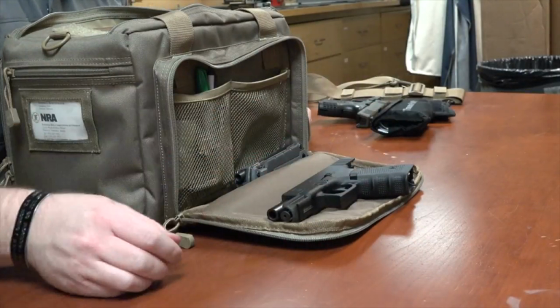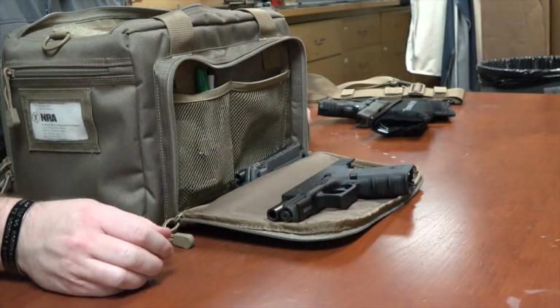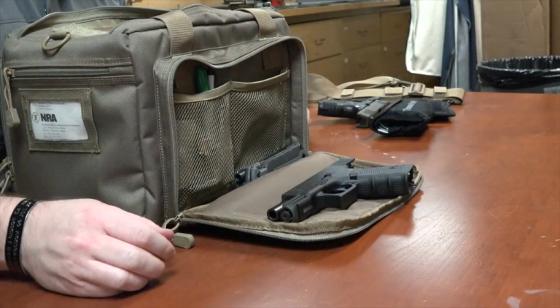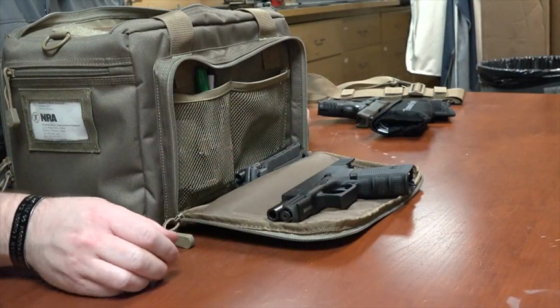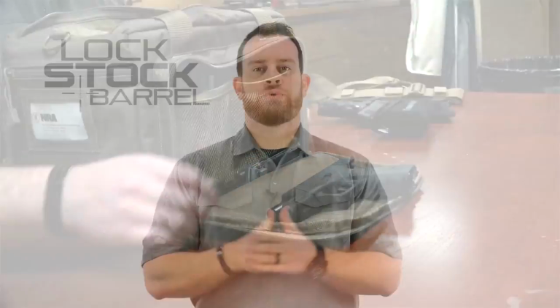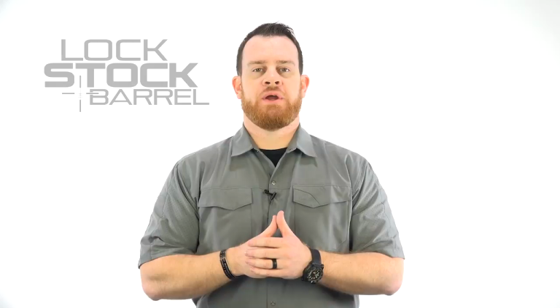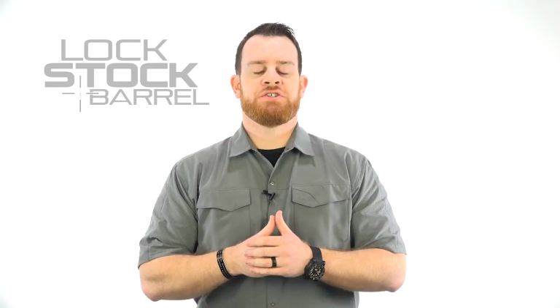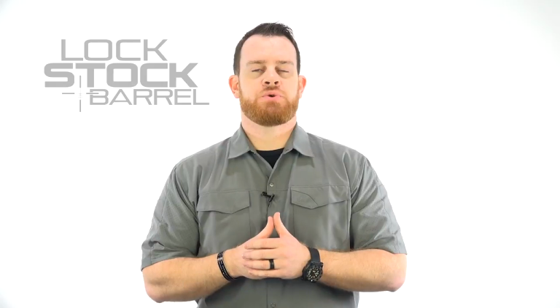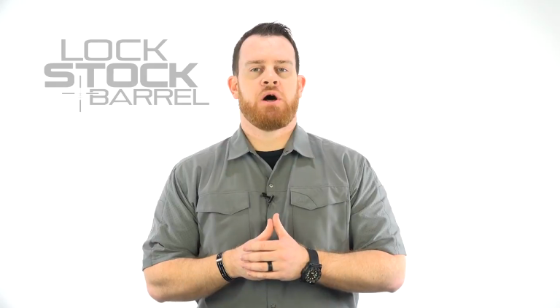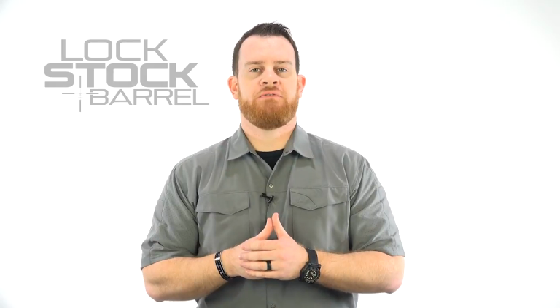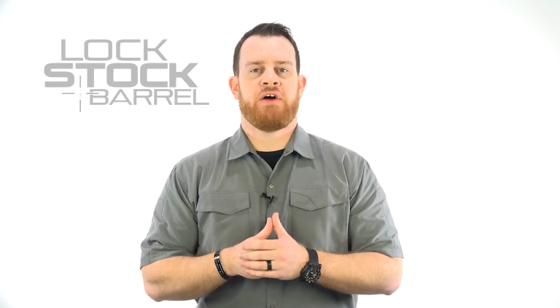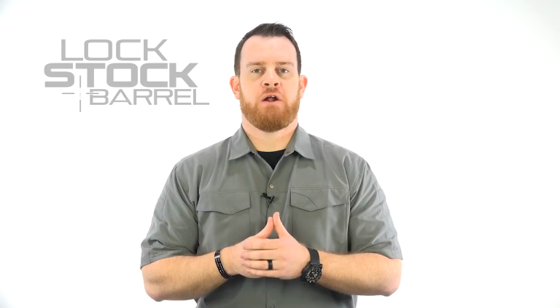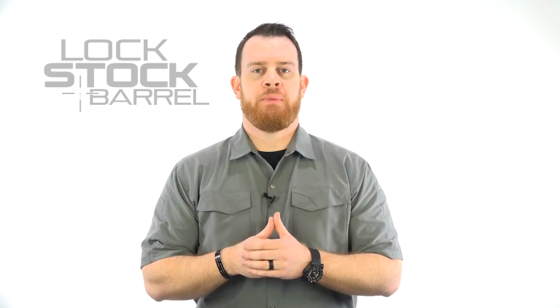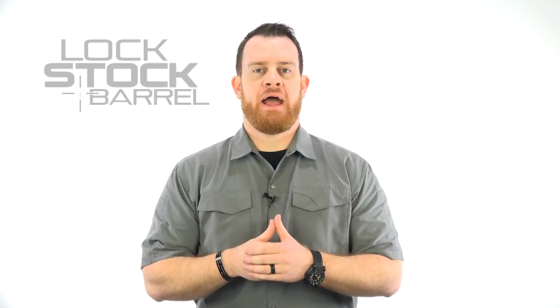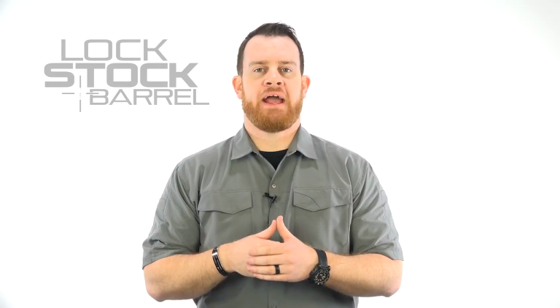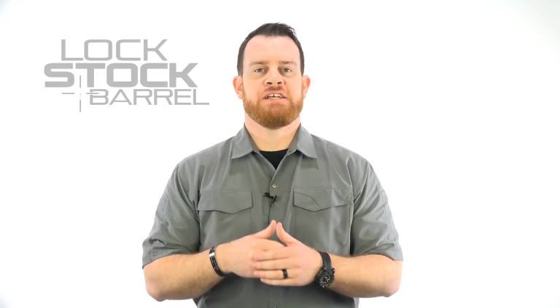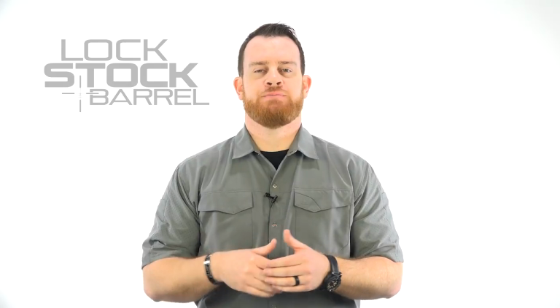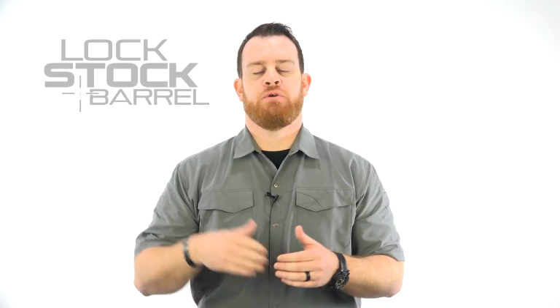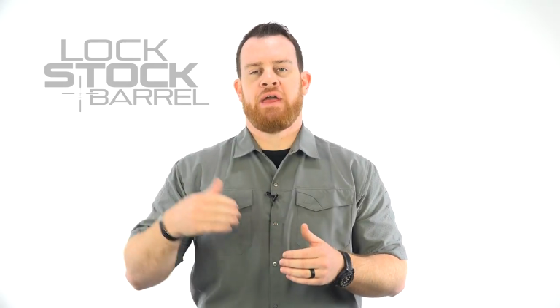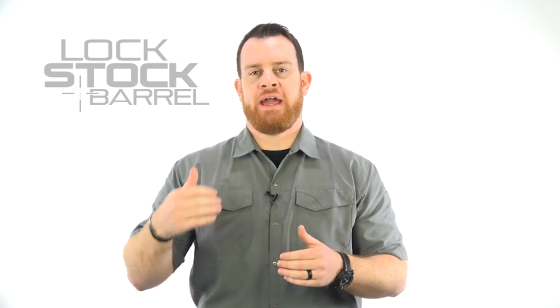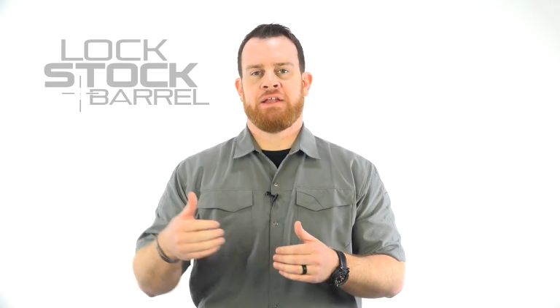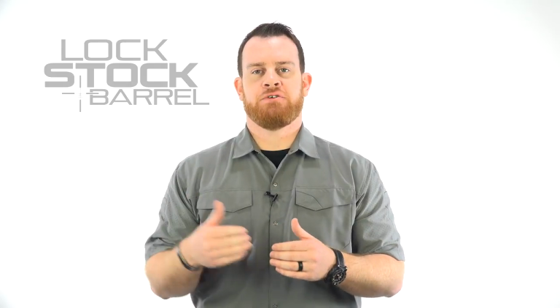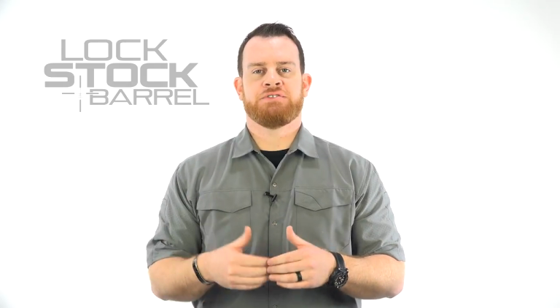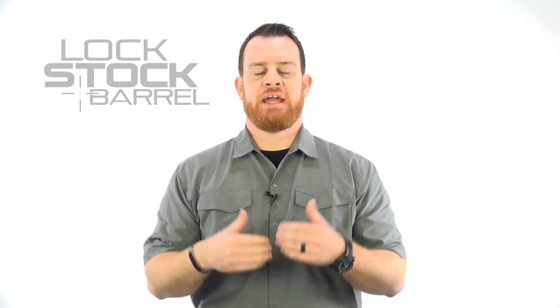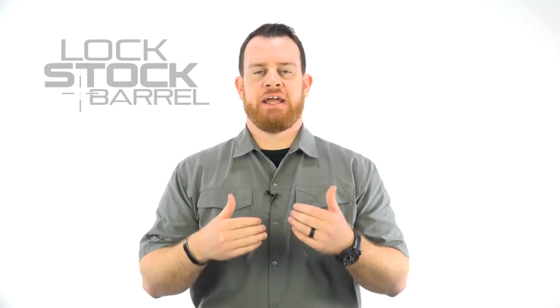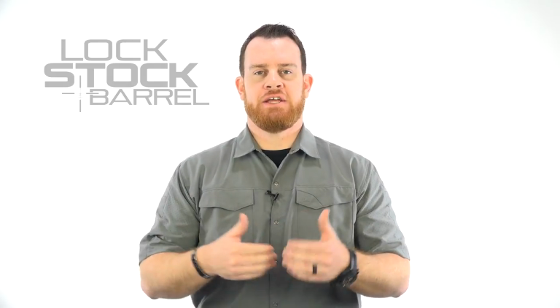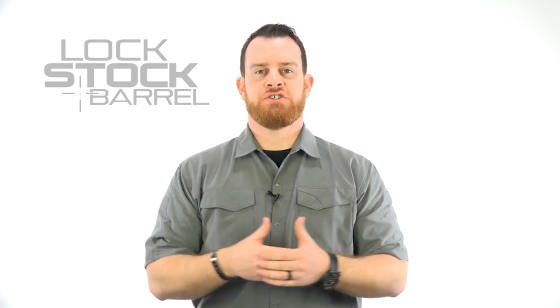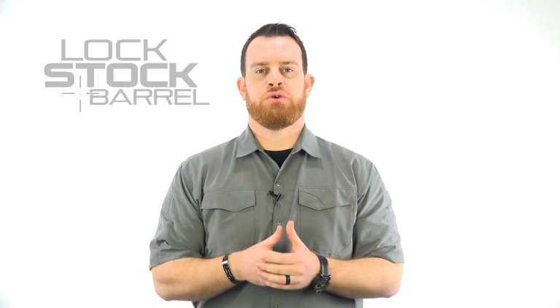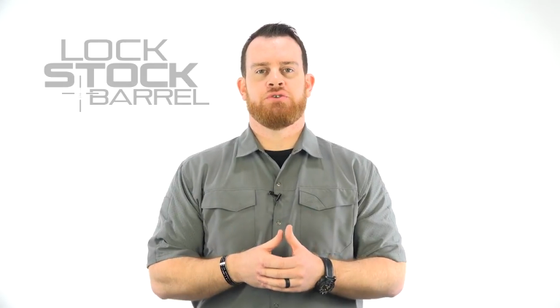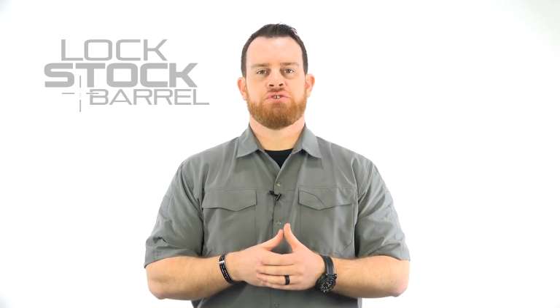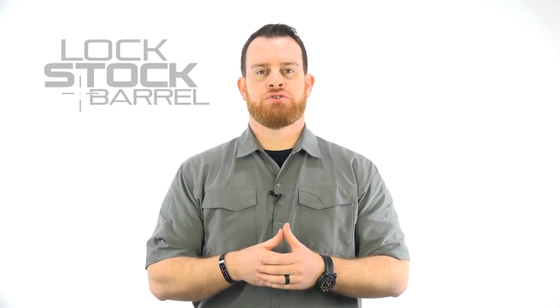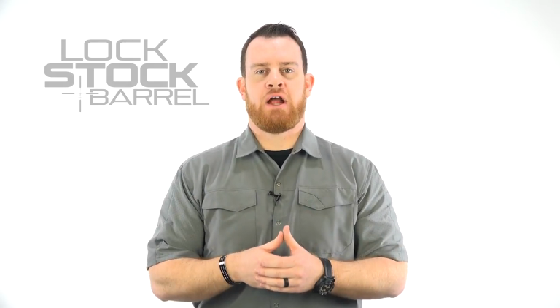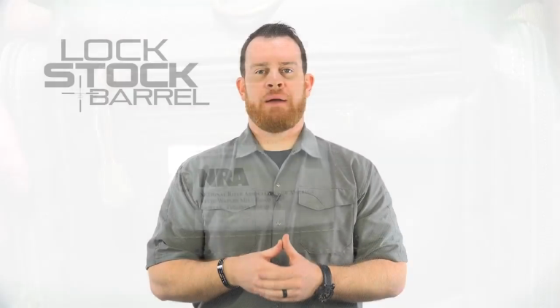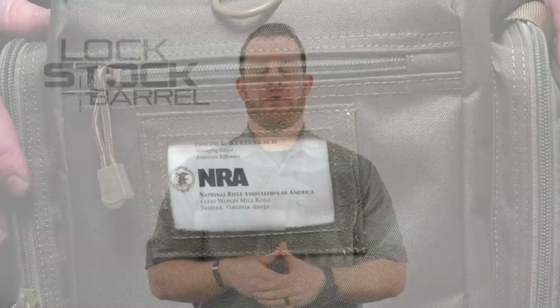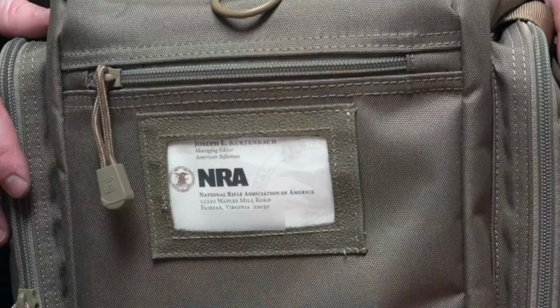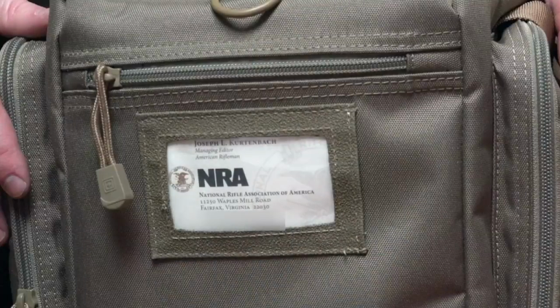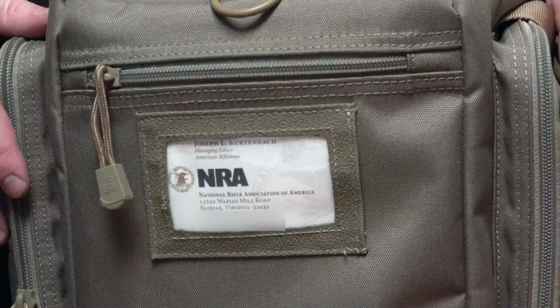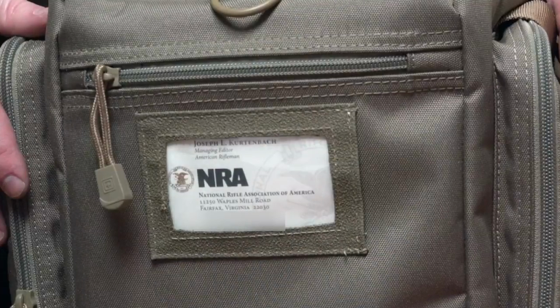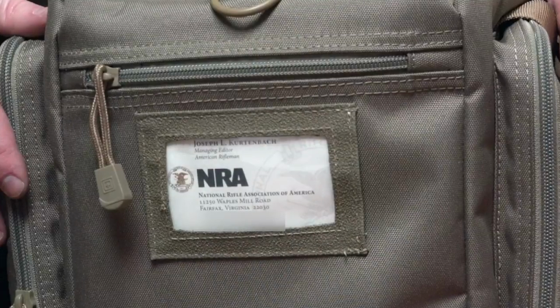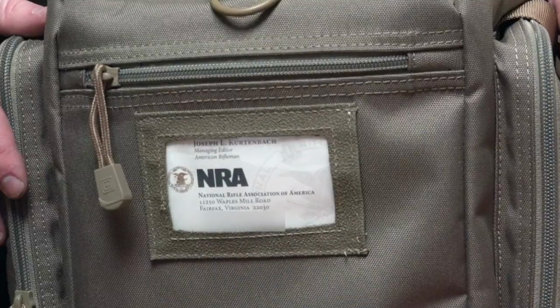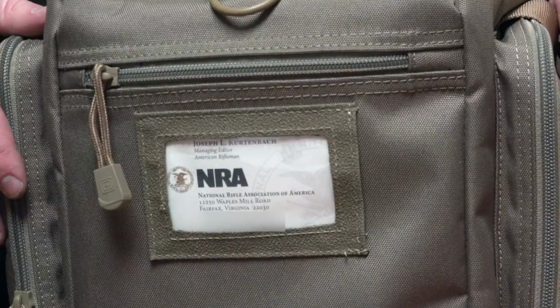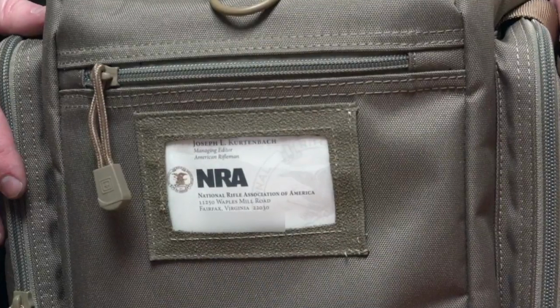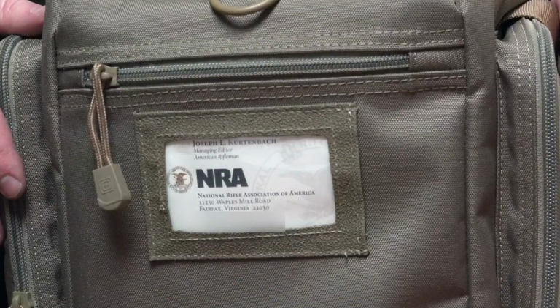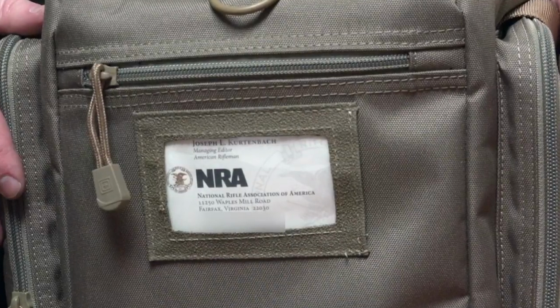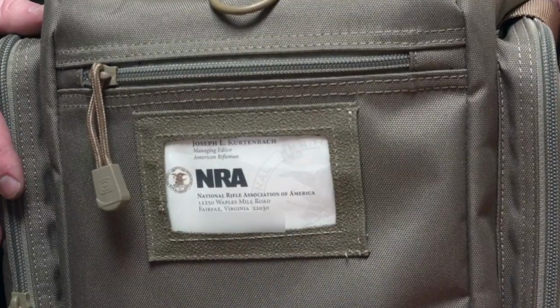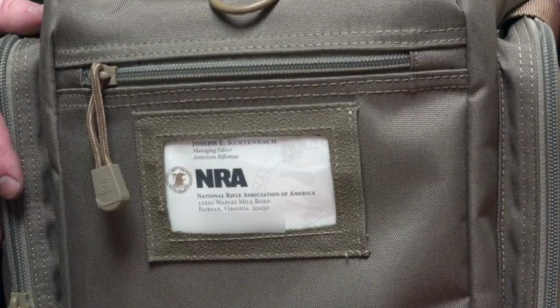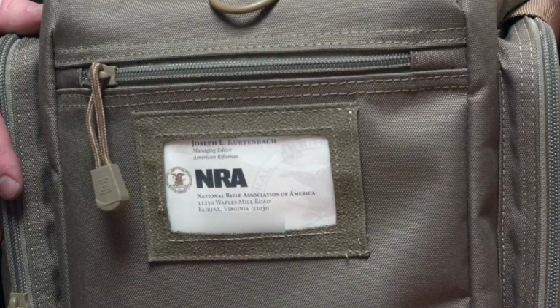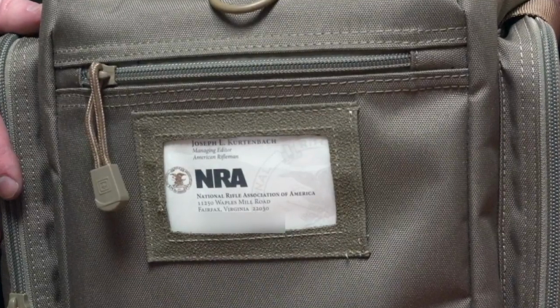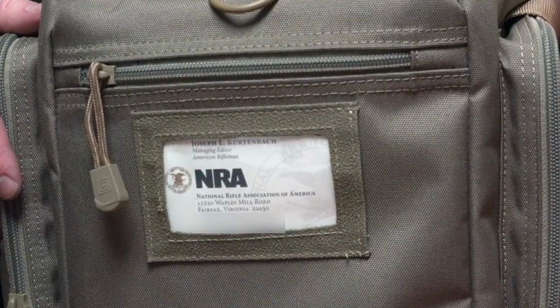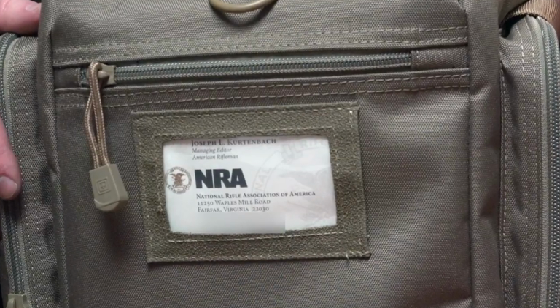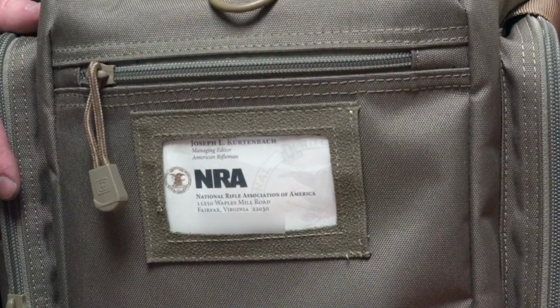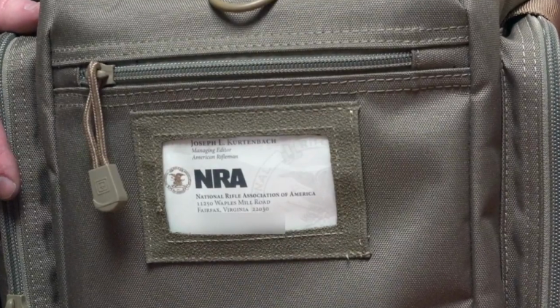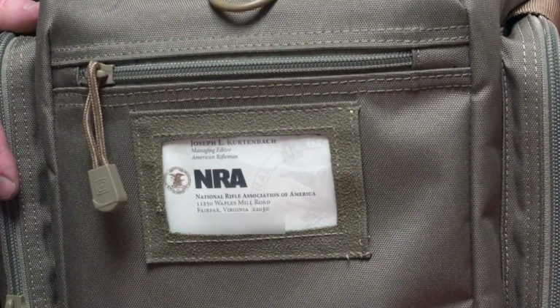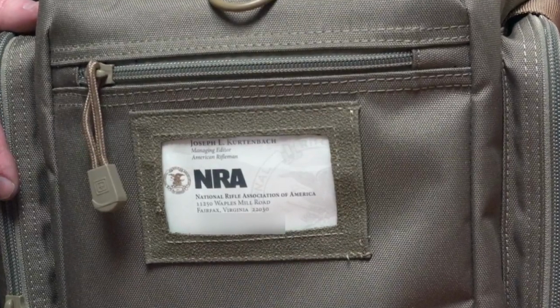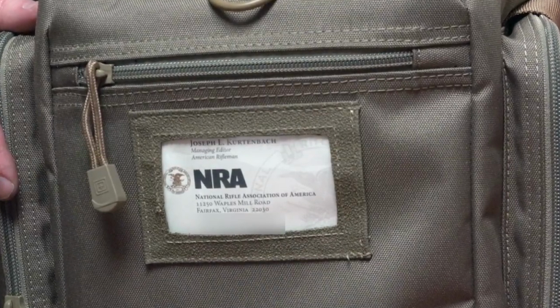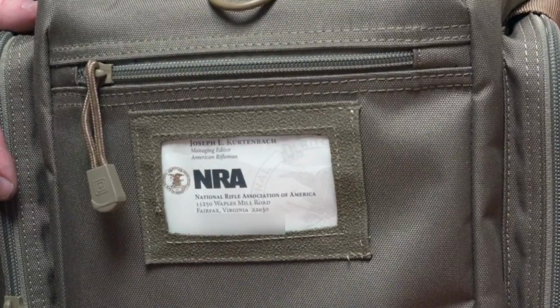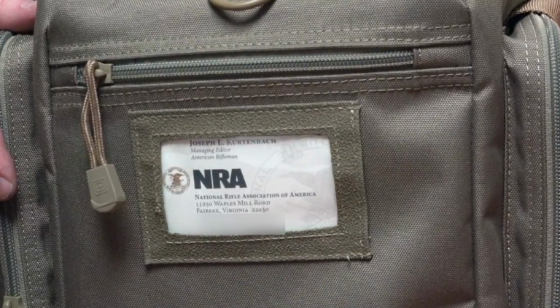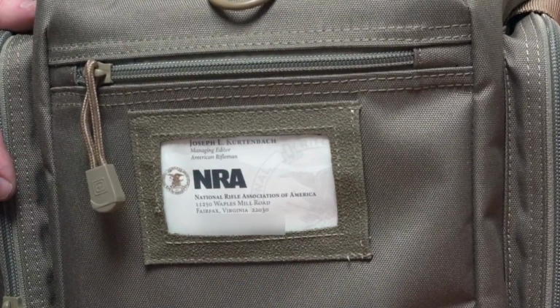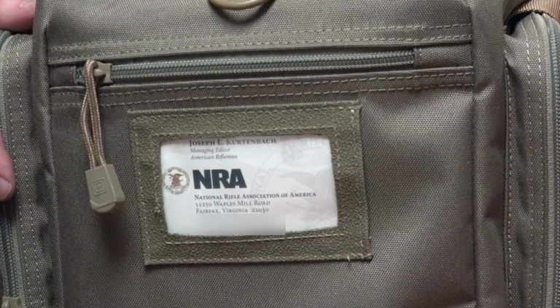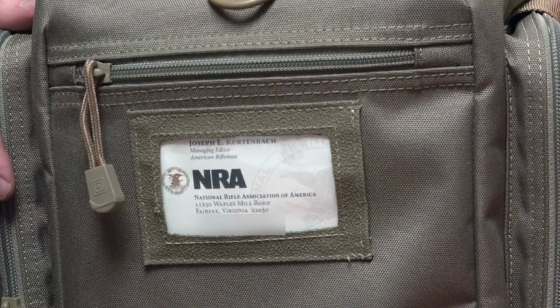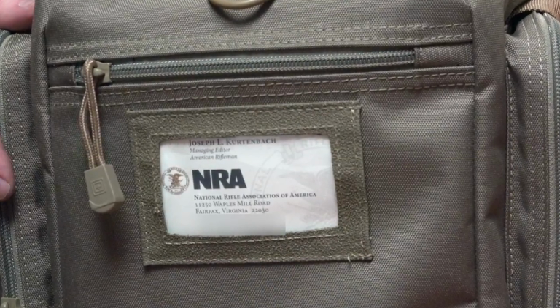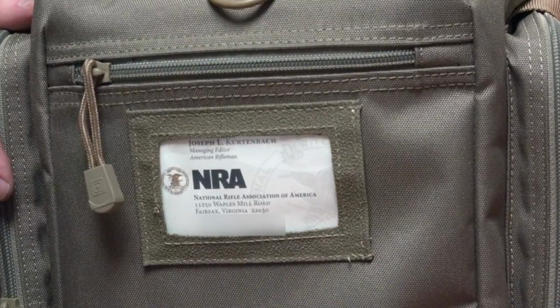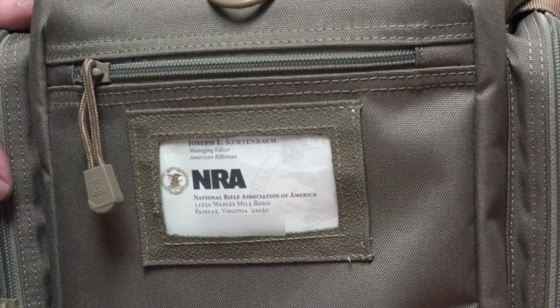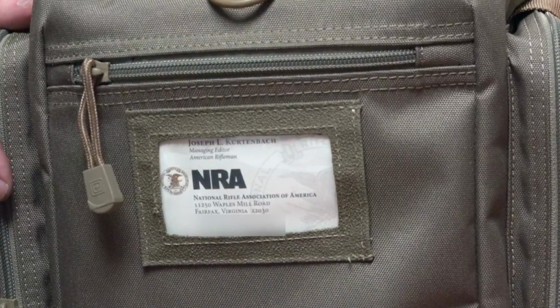The Range Qualifier Bag has both handles and a shoulder strap, and on the side there is a transparent pocket for identification.